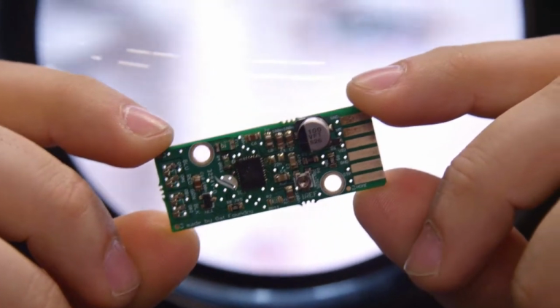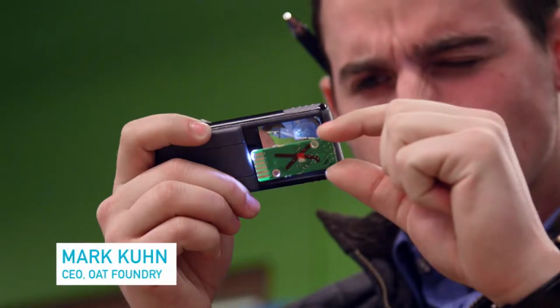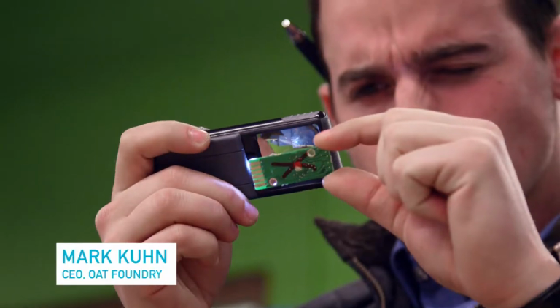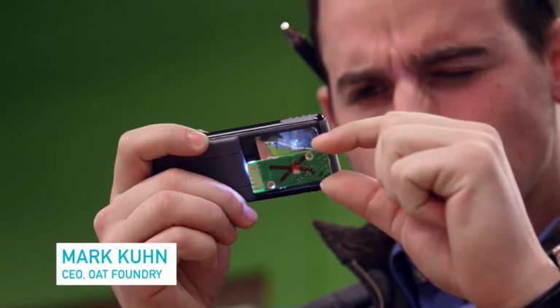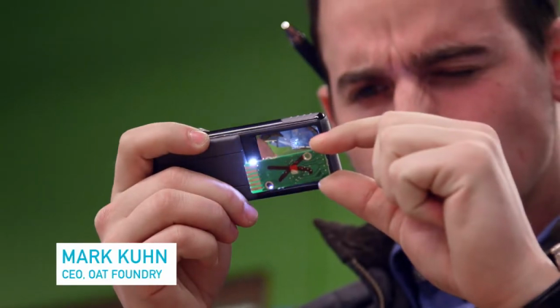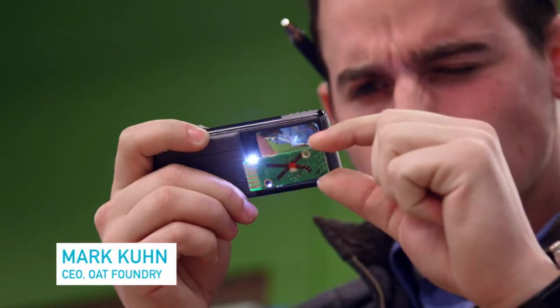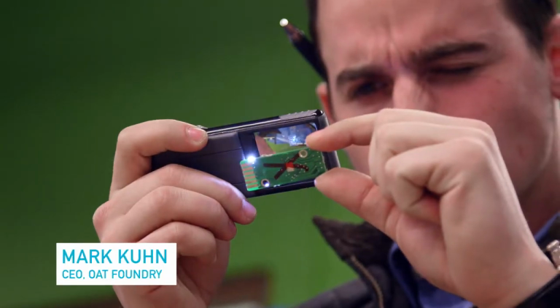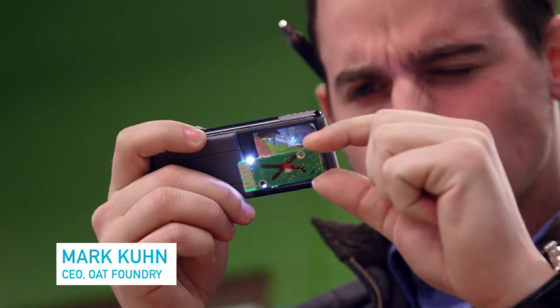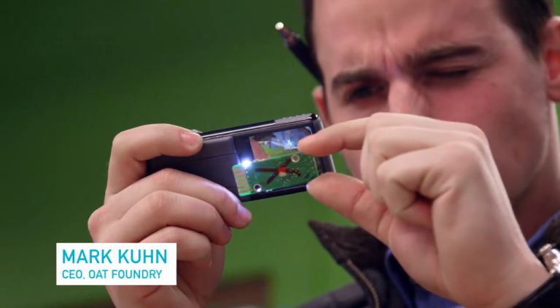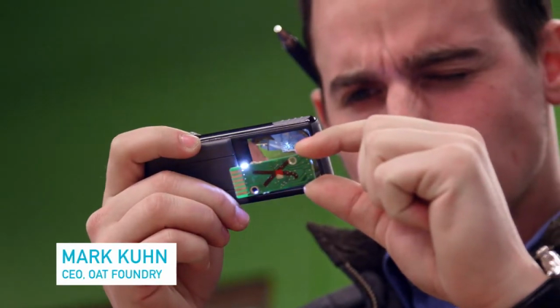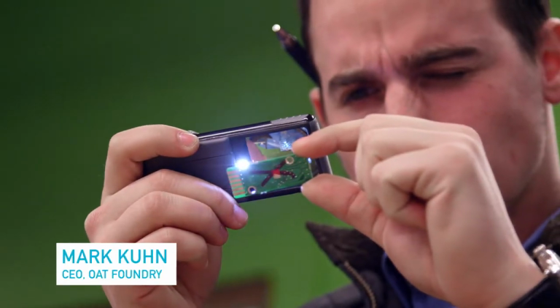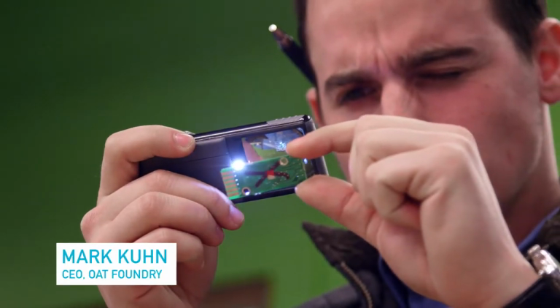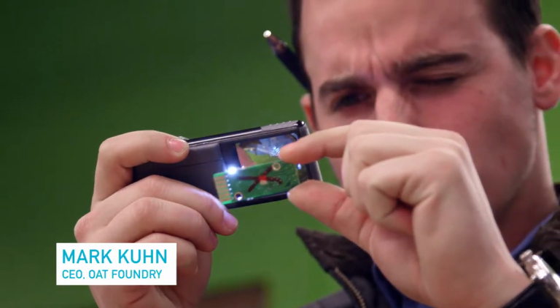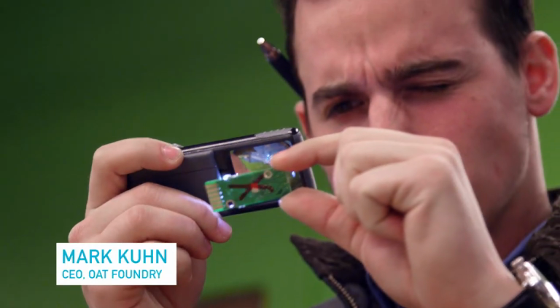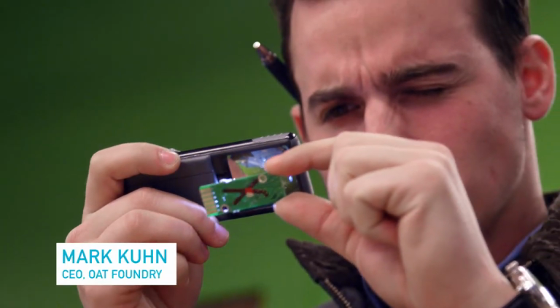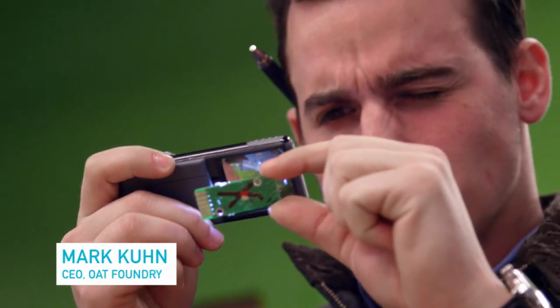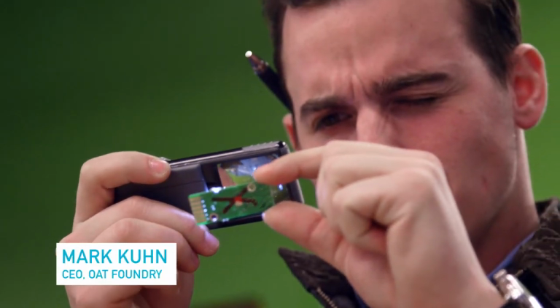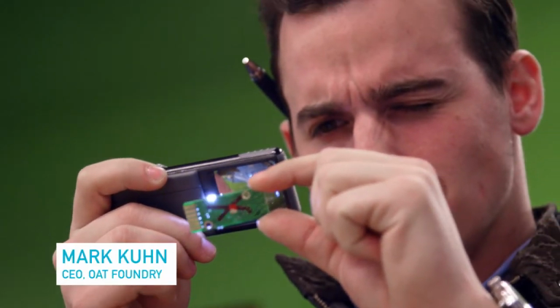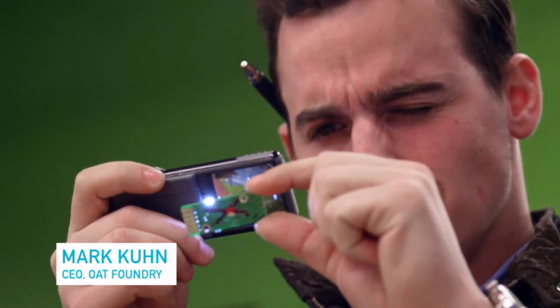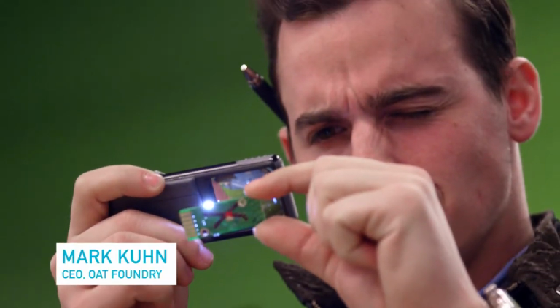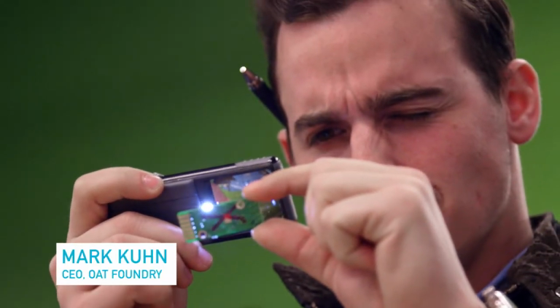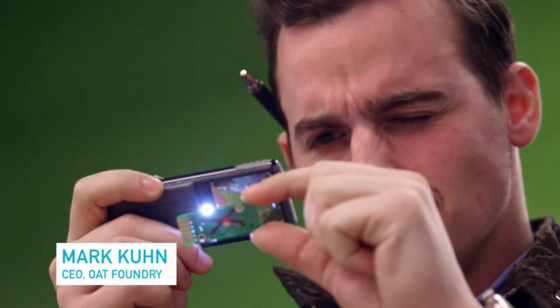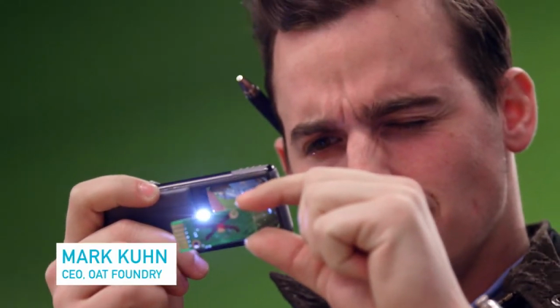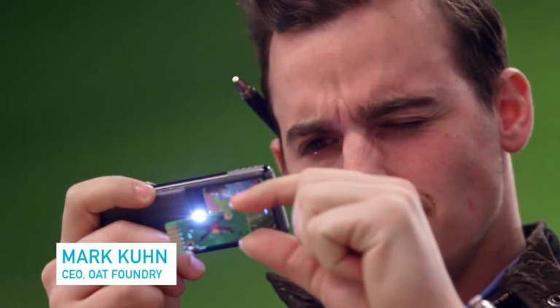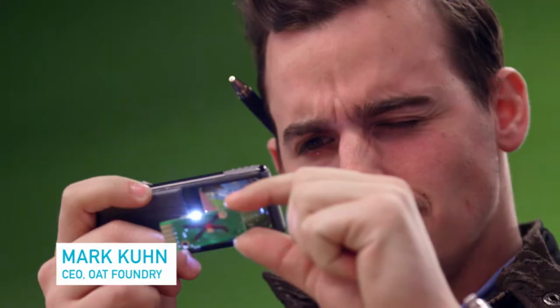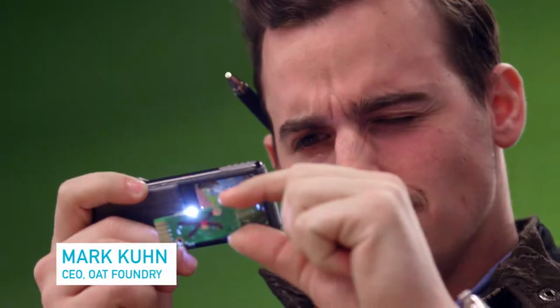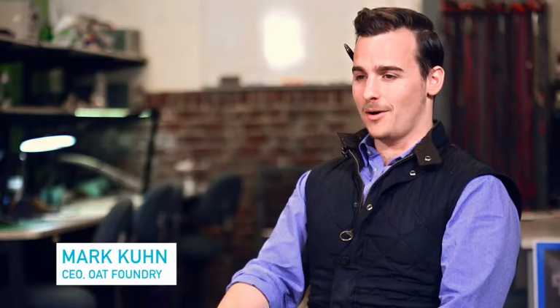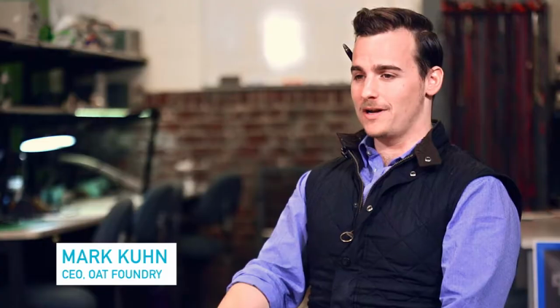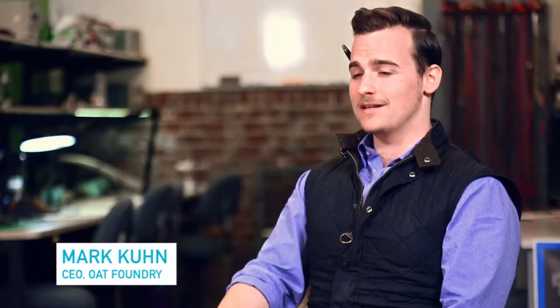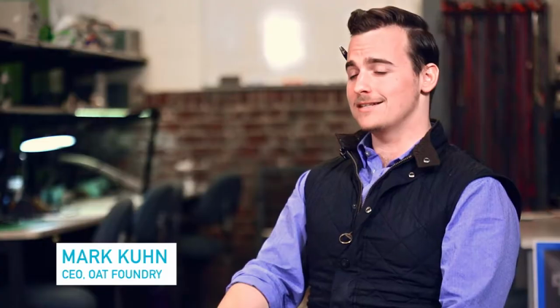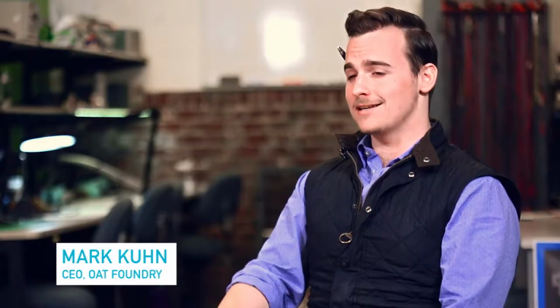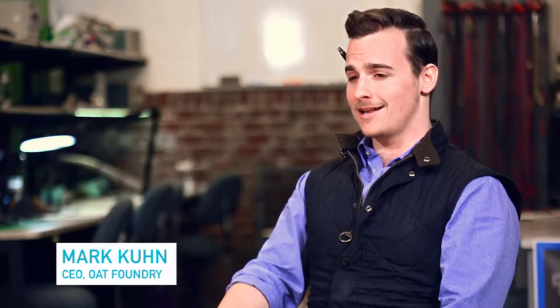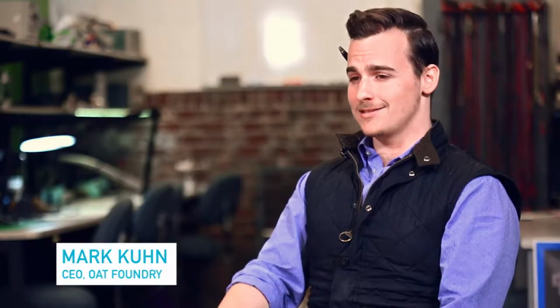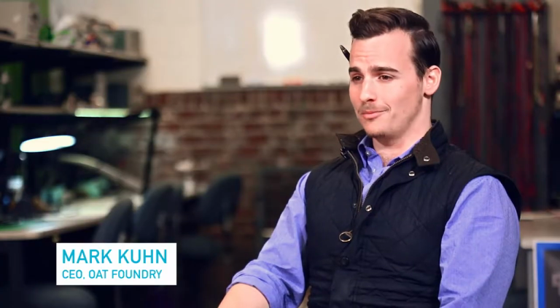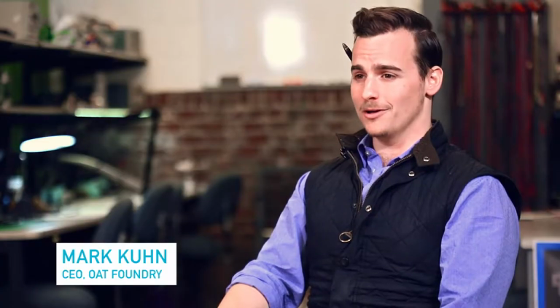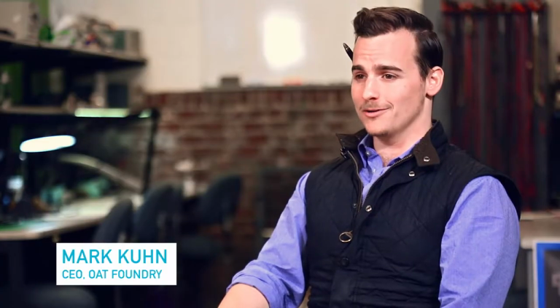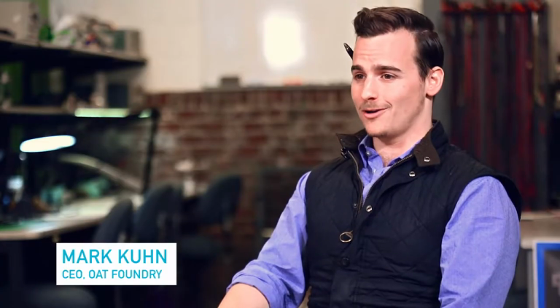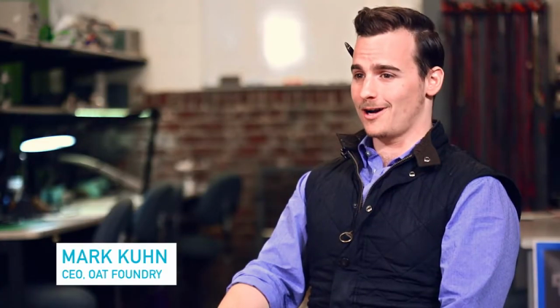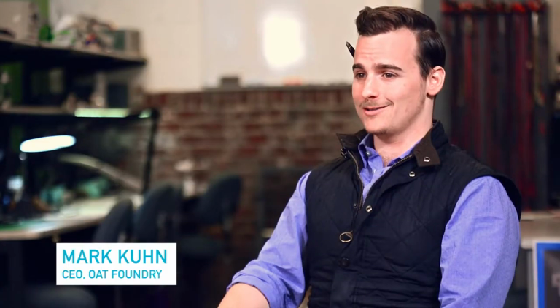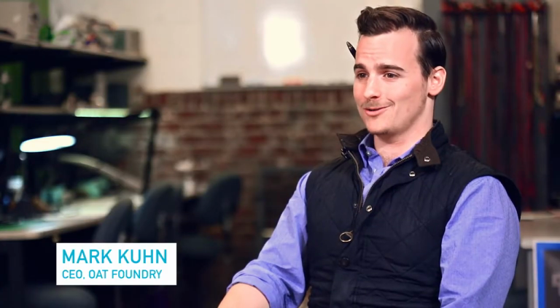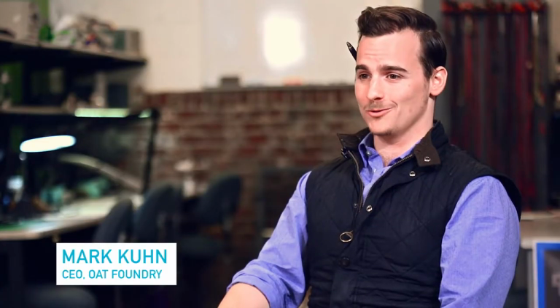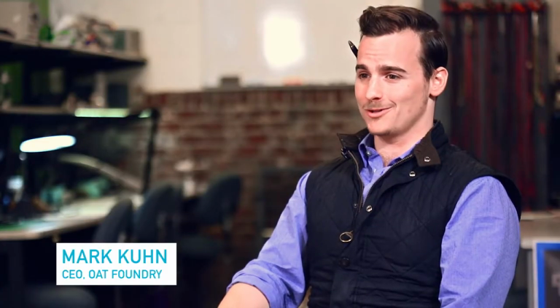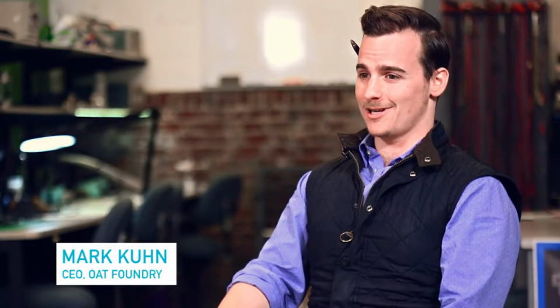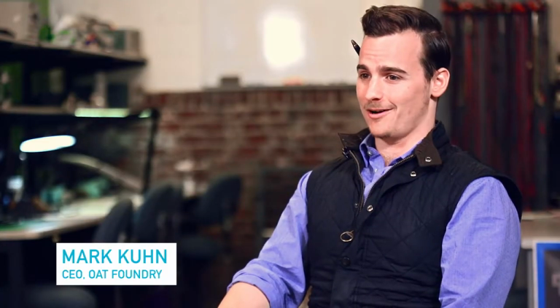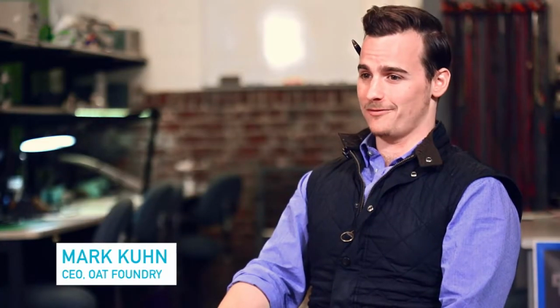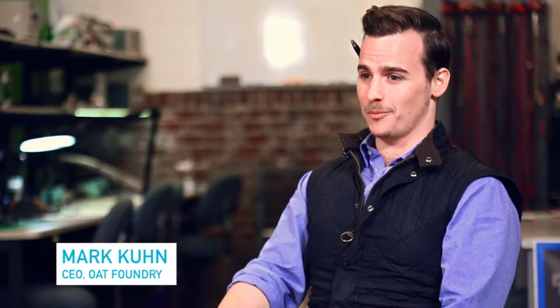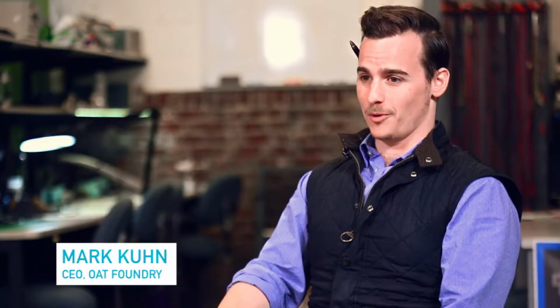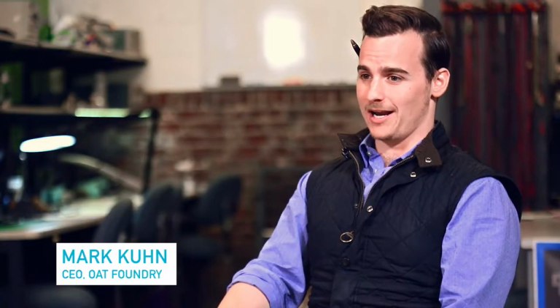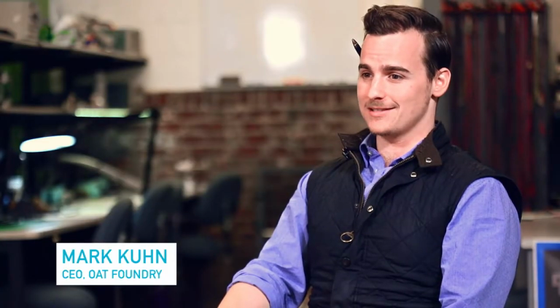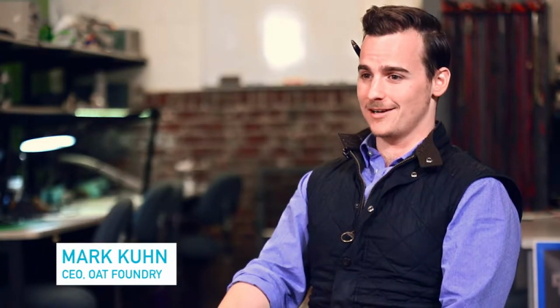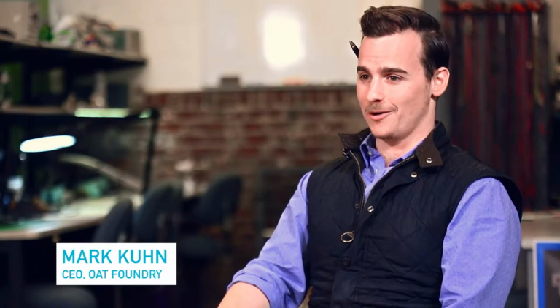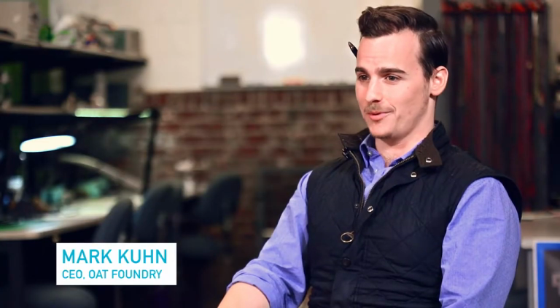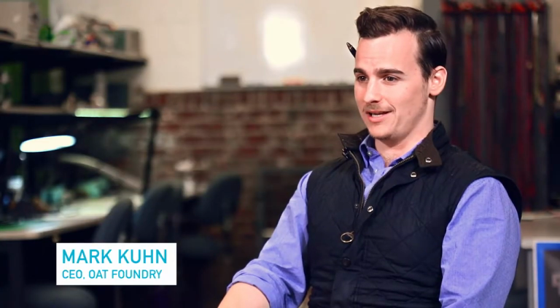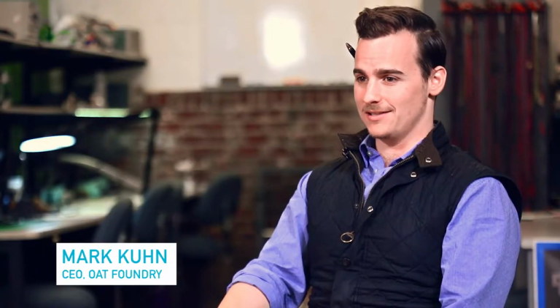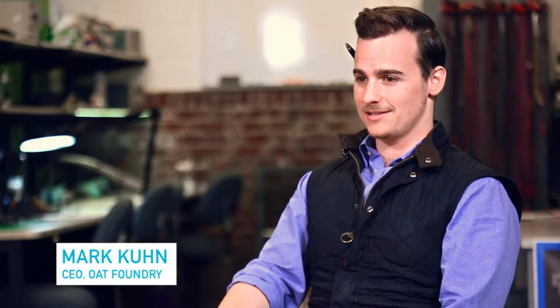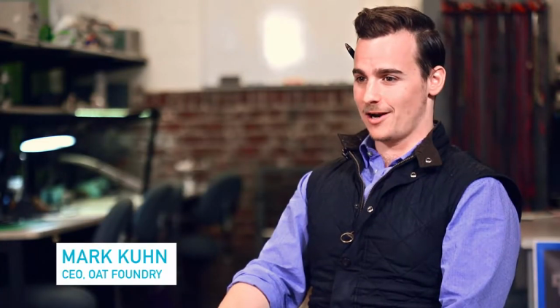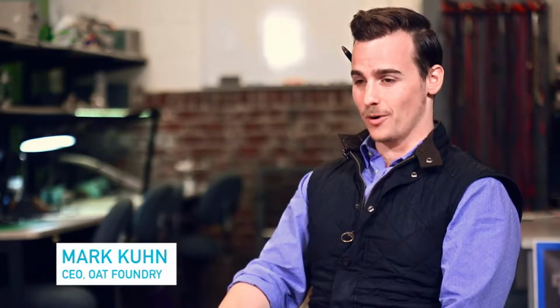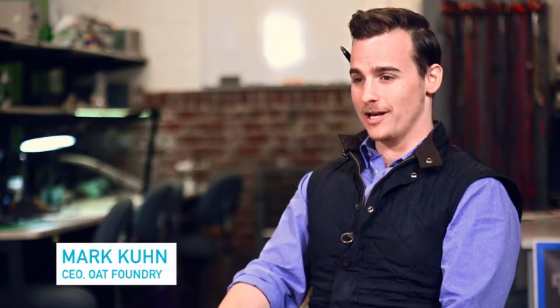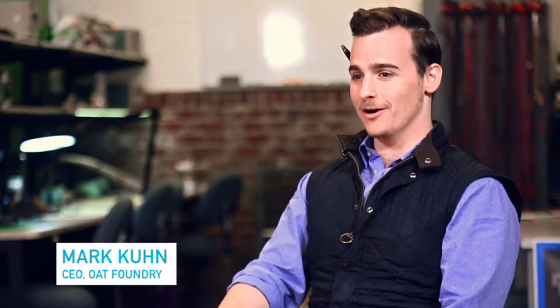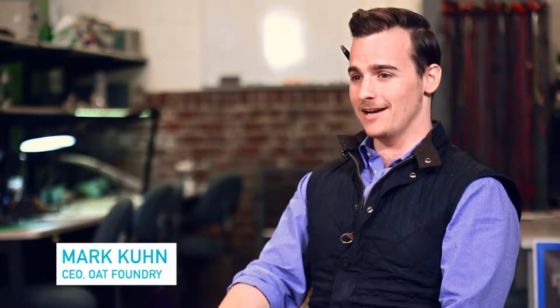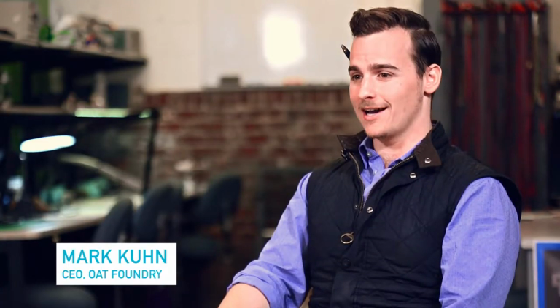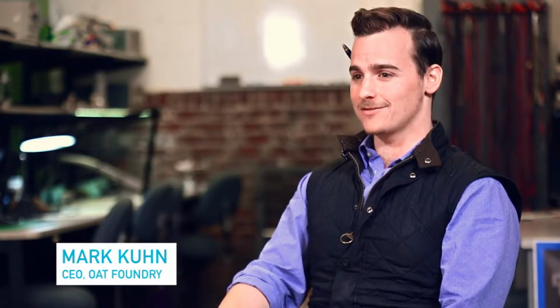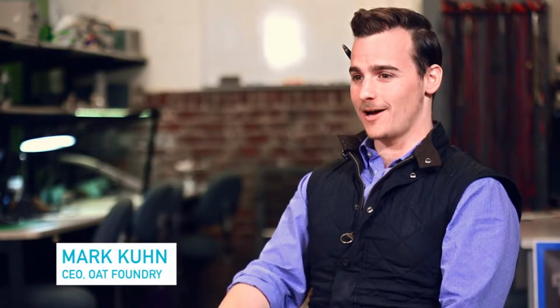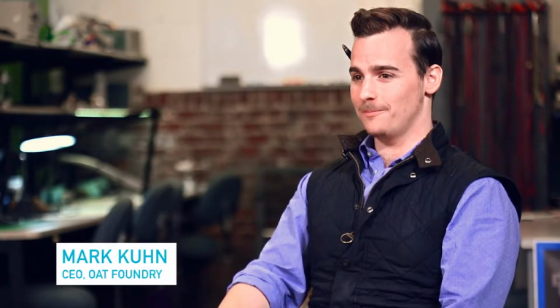My name is Mark Kuhn. I'm the CEO of Oat Foundry, a company that designs and builds all kinds of cool stuff for brands and companies, and we're here at NextFab.